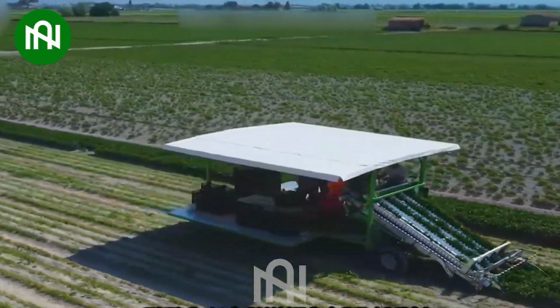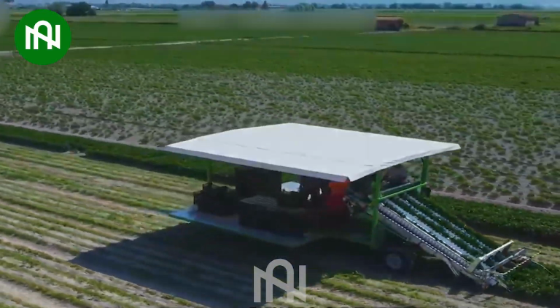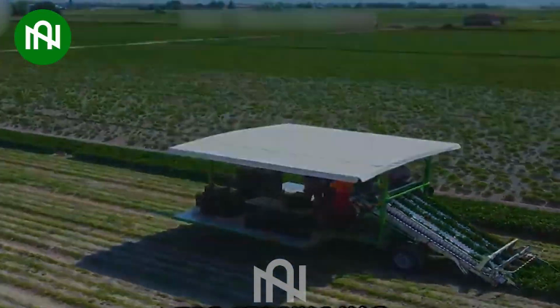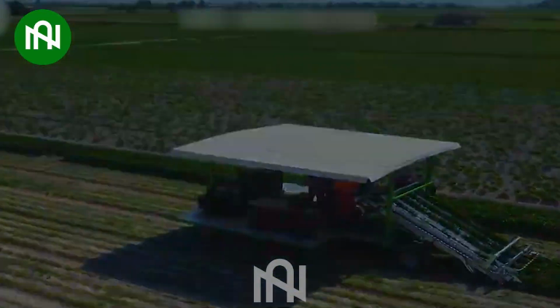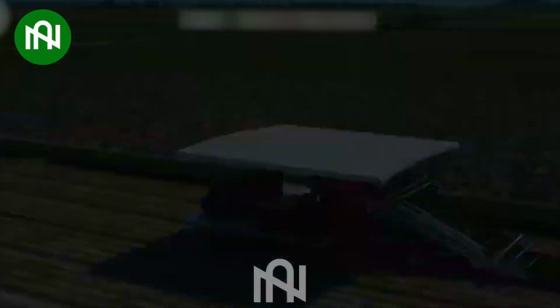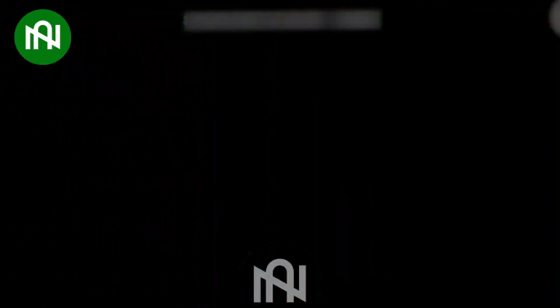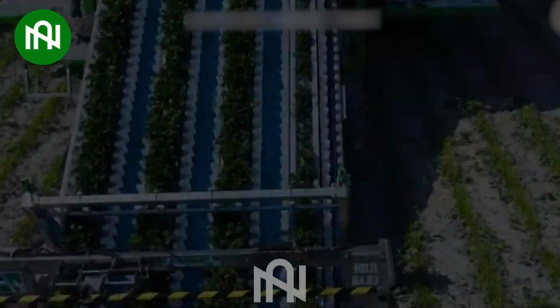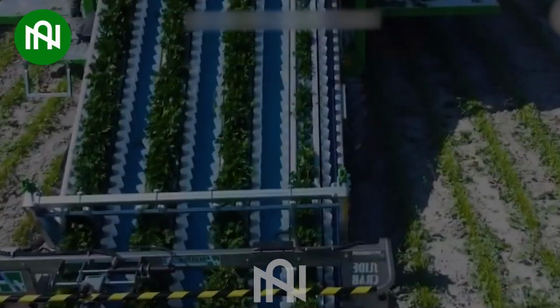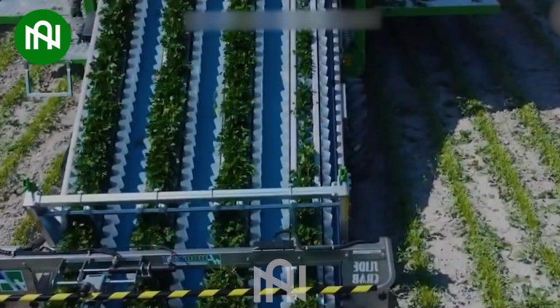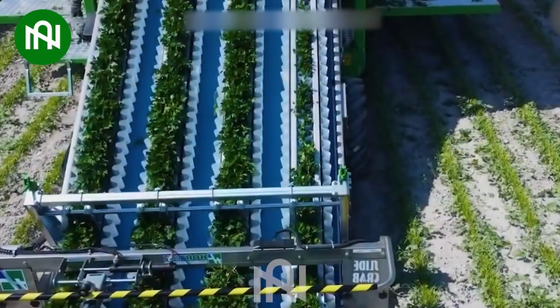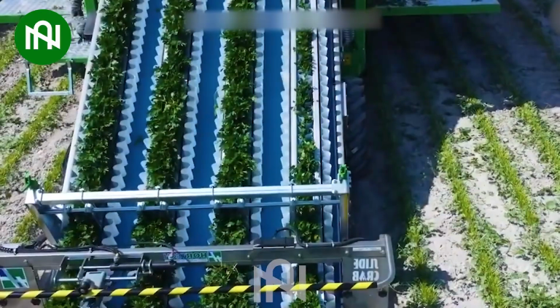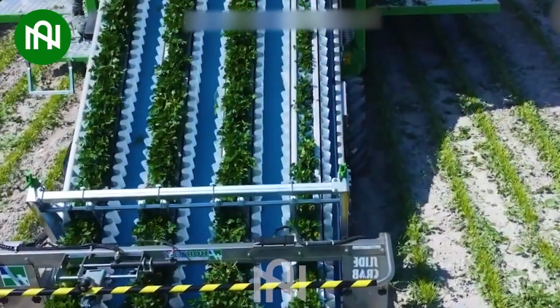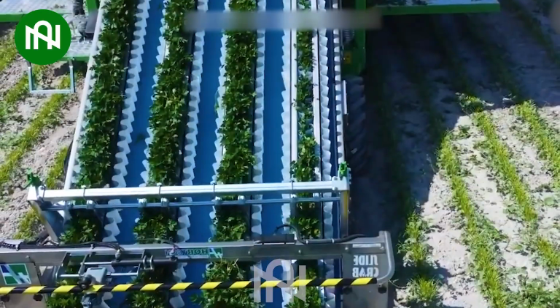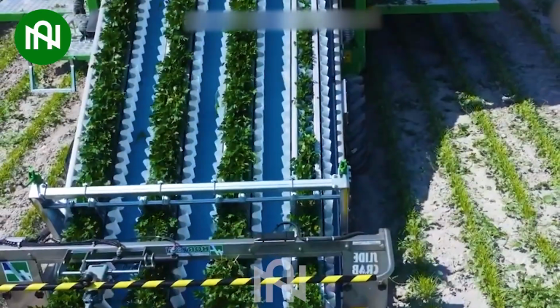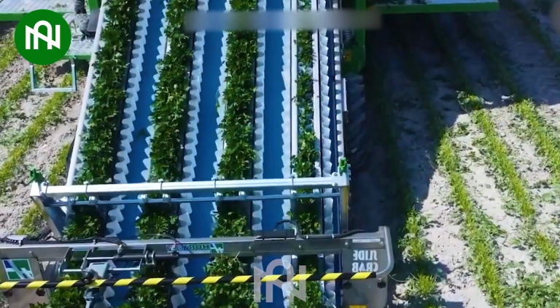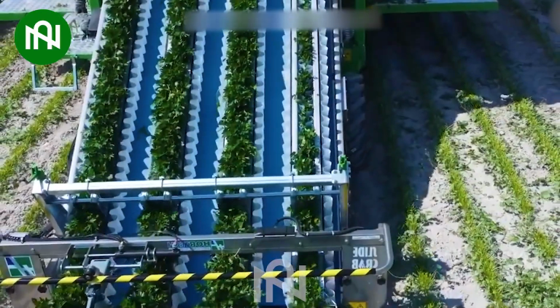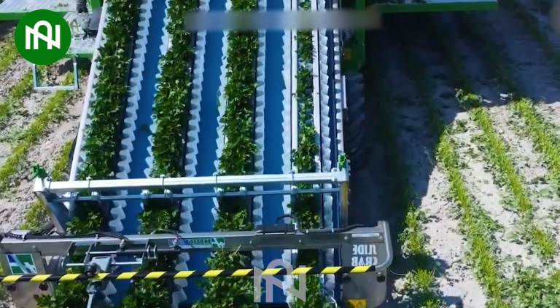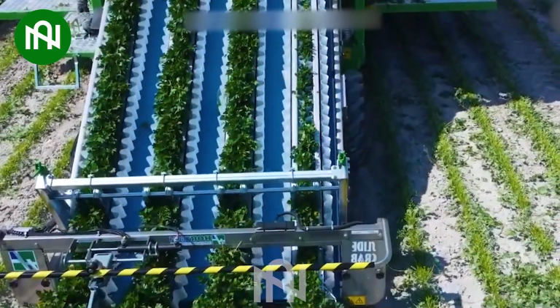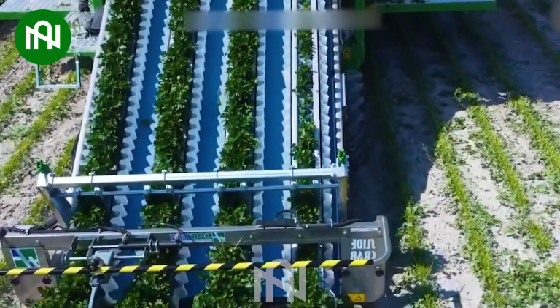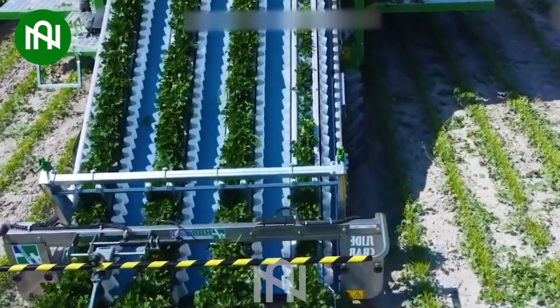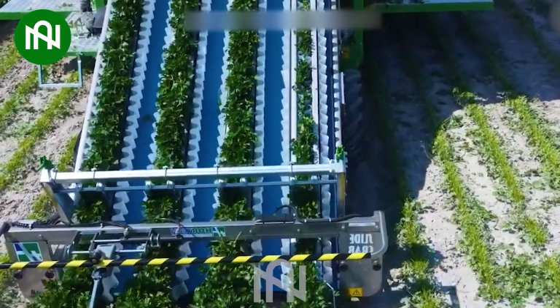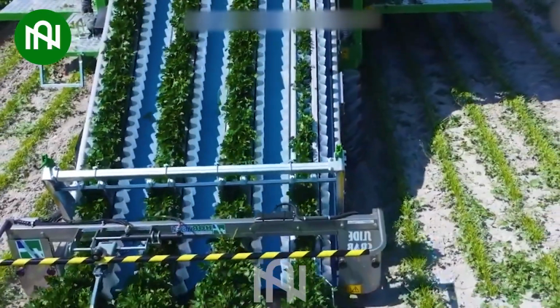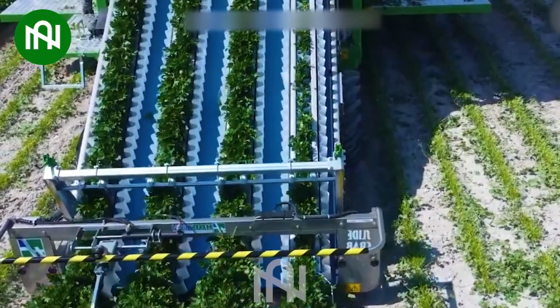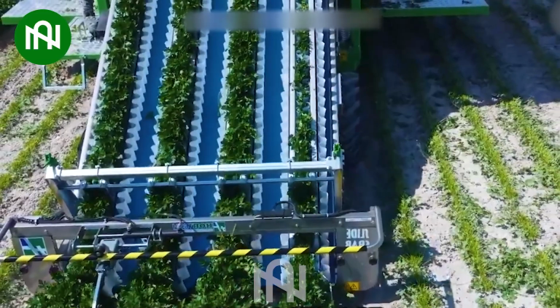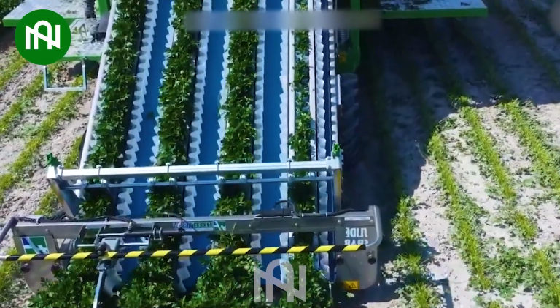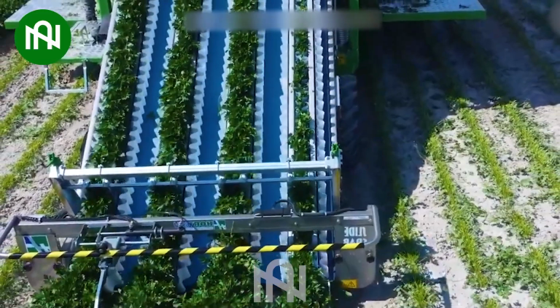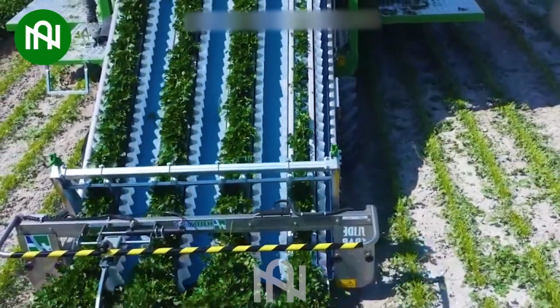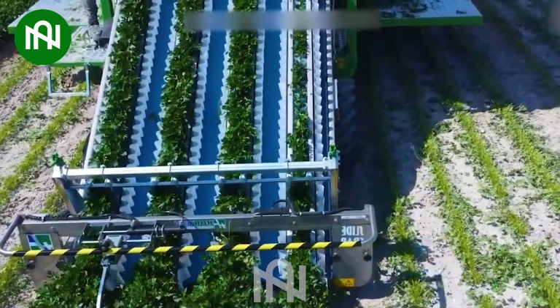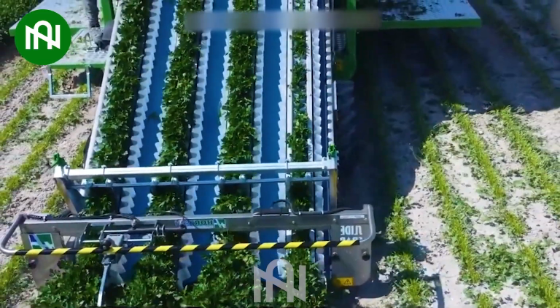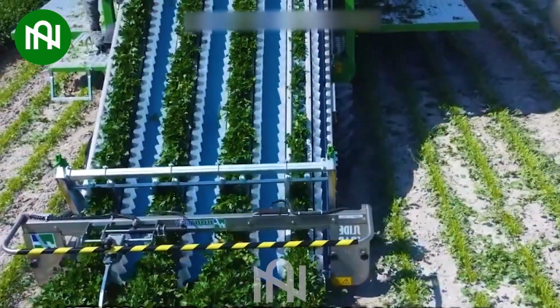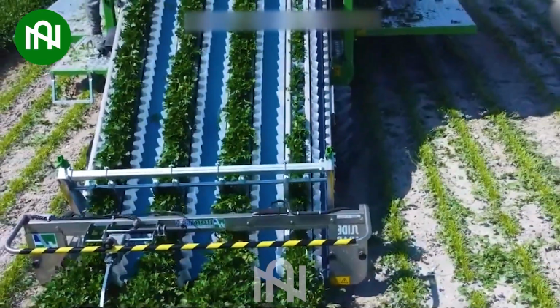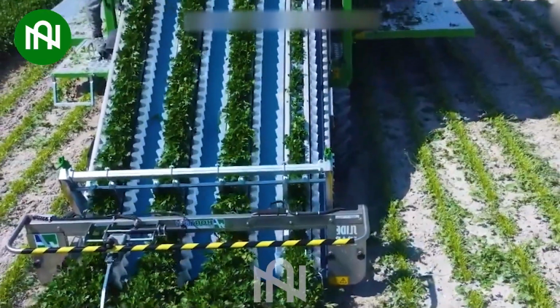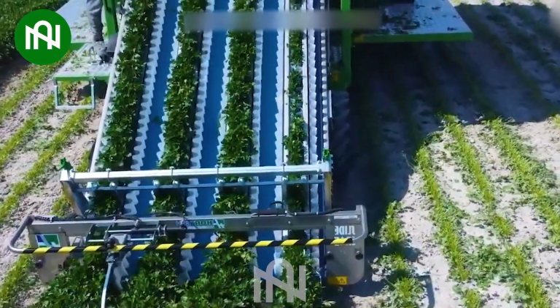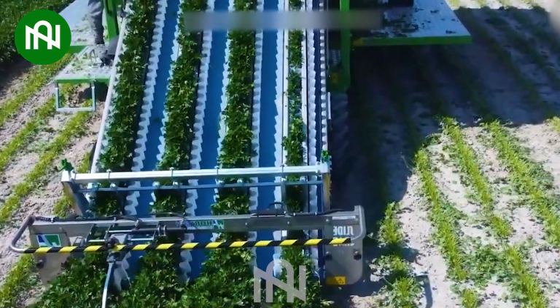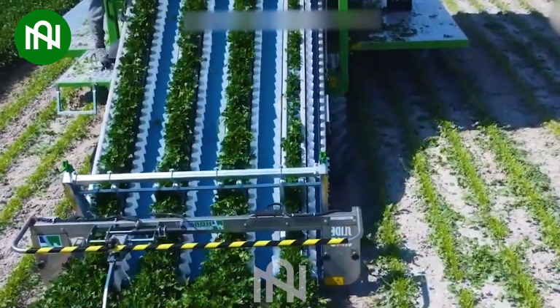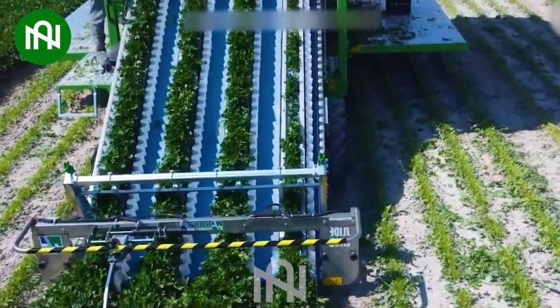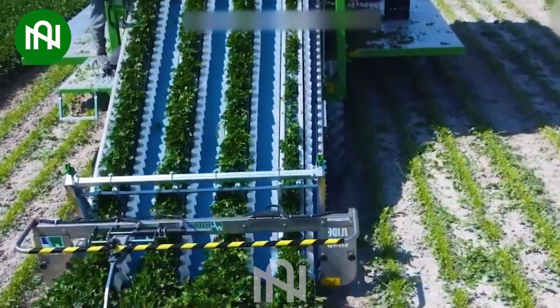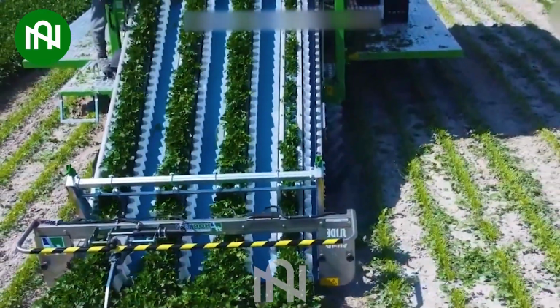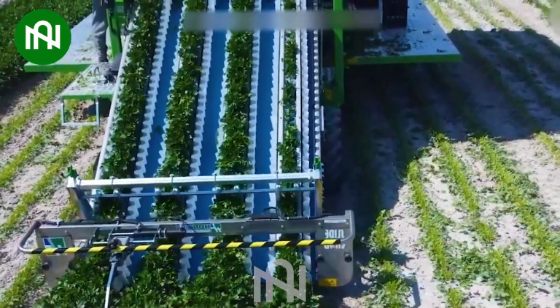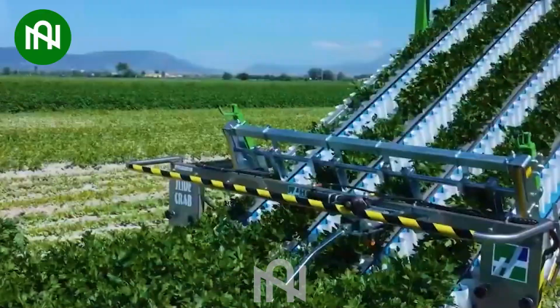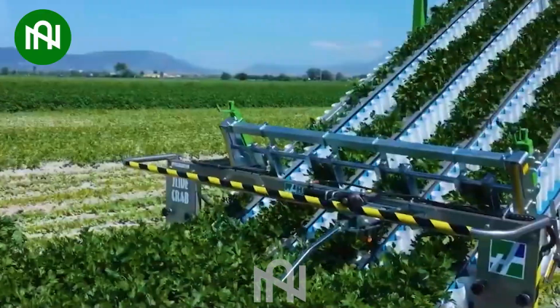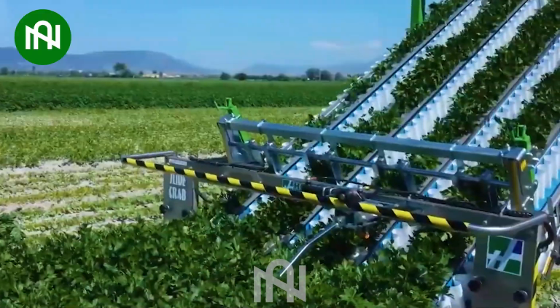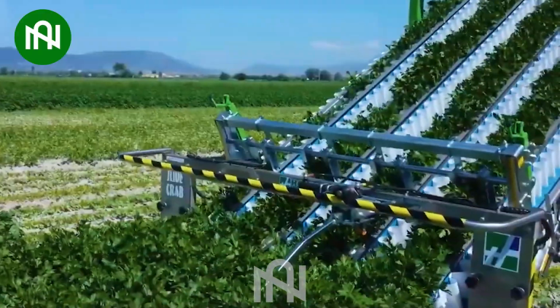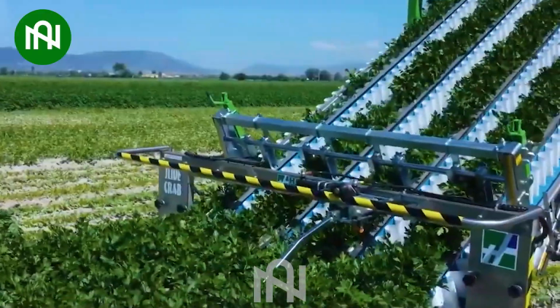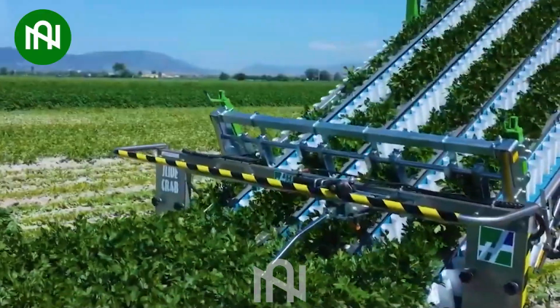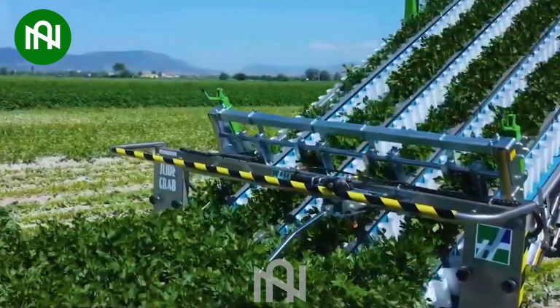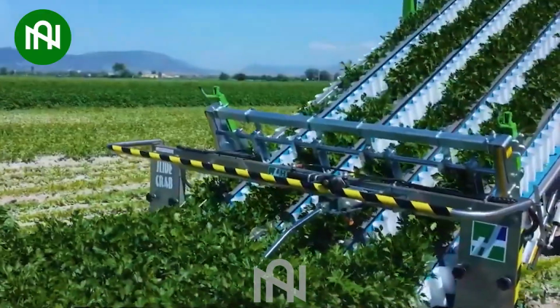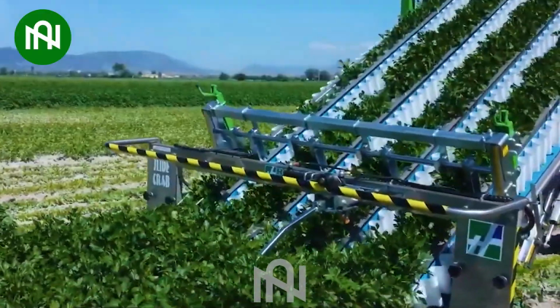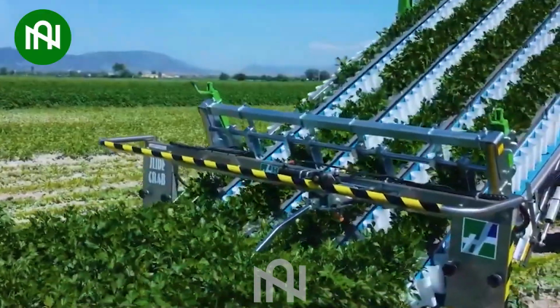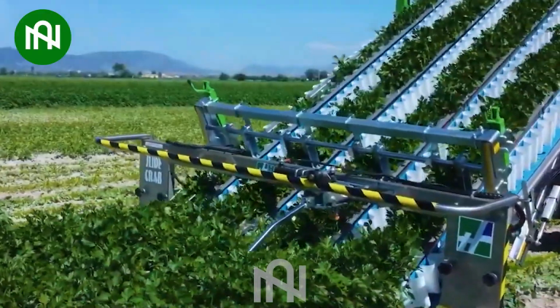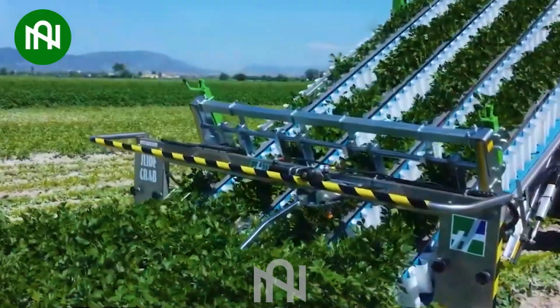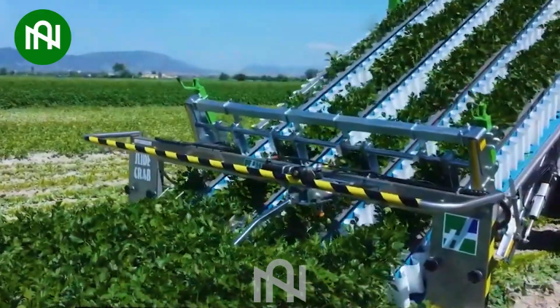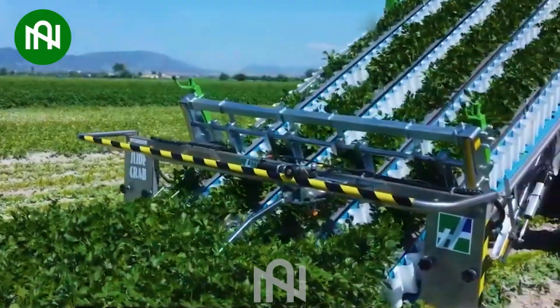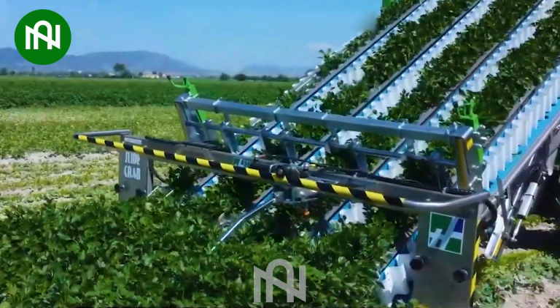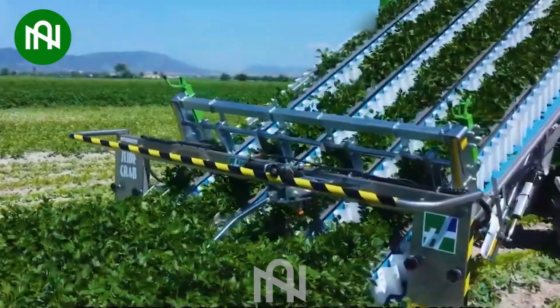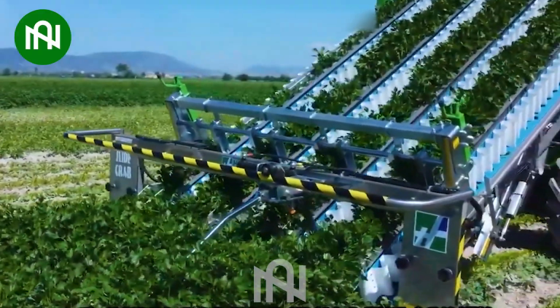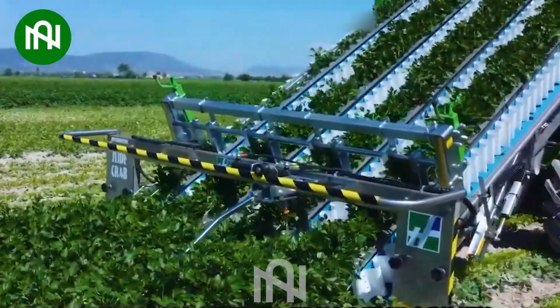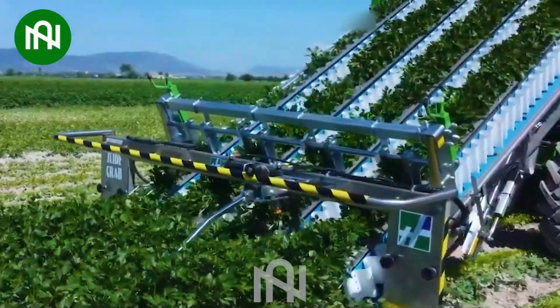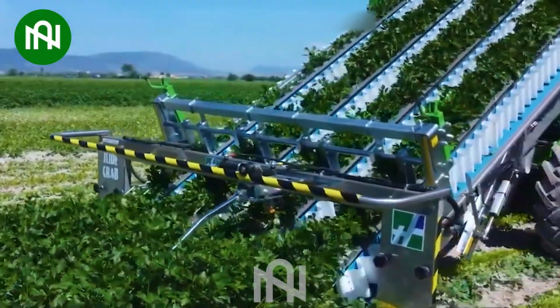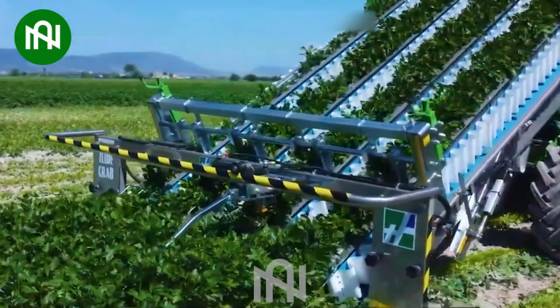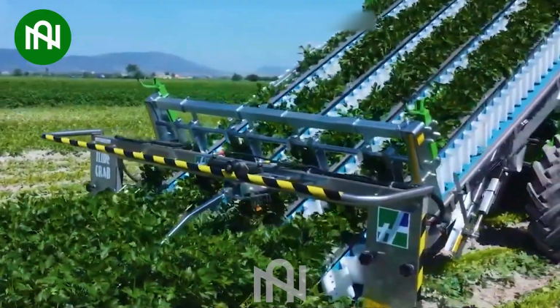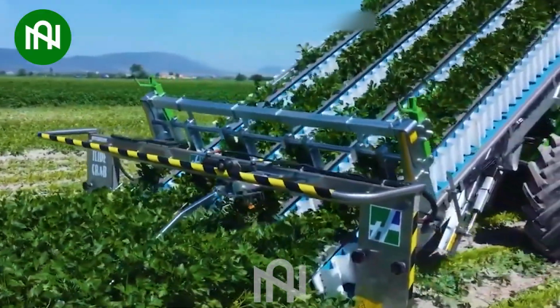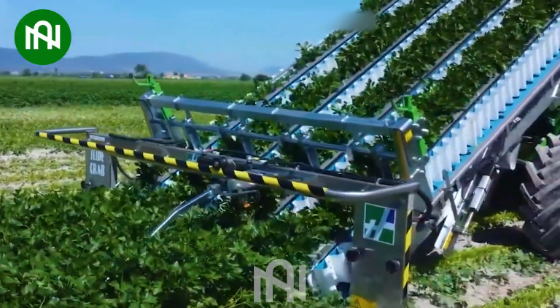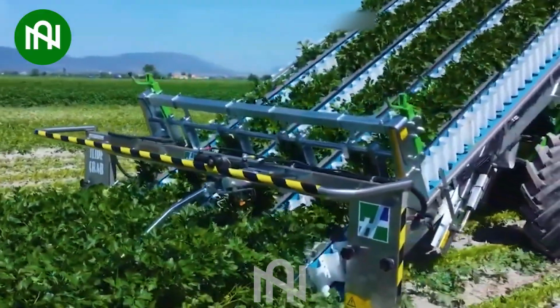The parsley harvester operates like a hungry beast, swiftly and meticulously ensuring the best quality after harvesting.